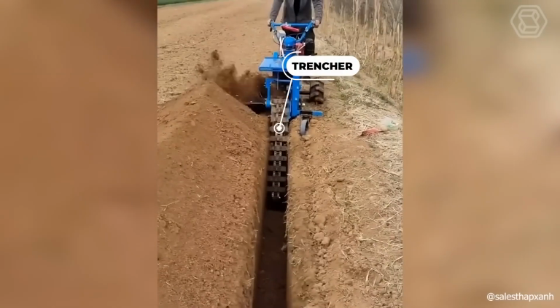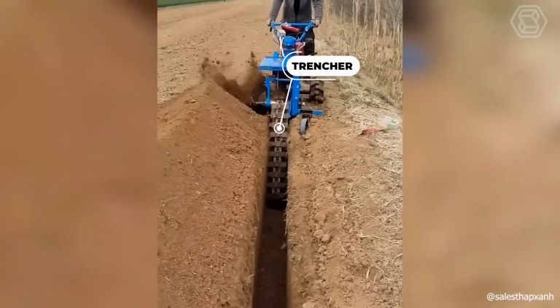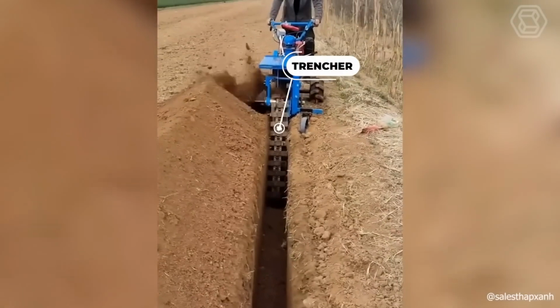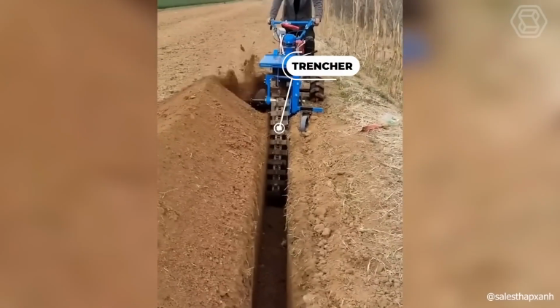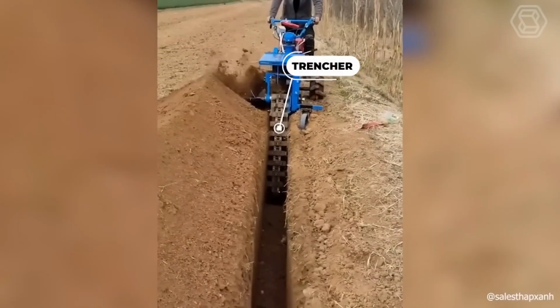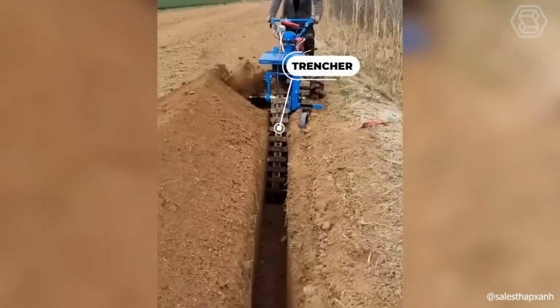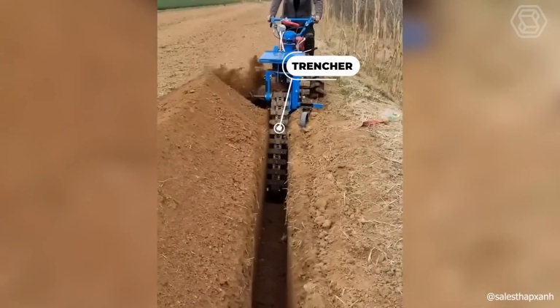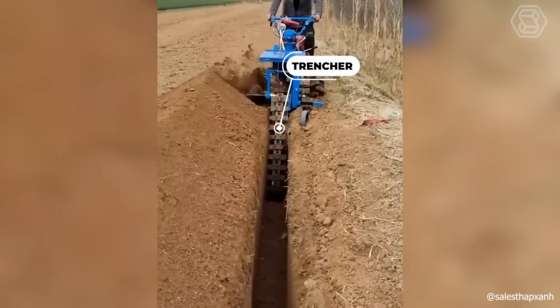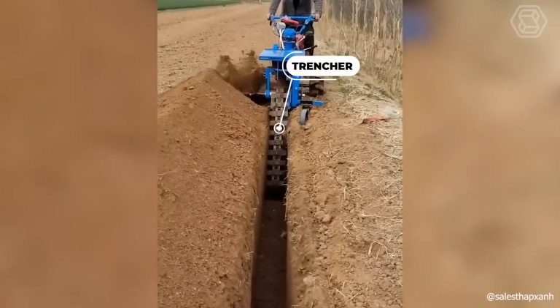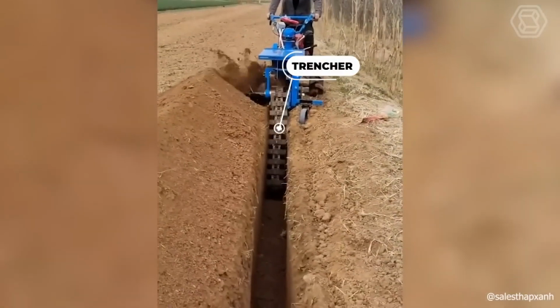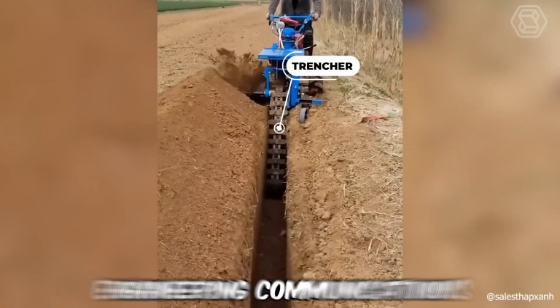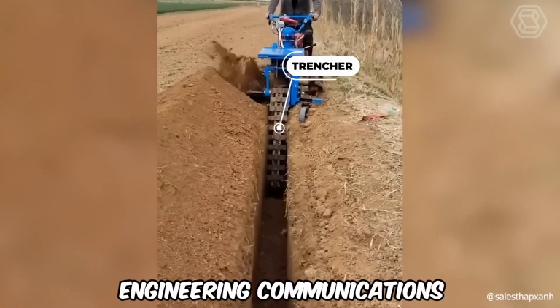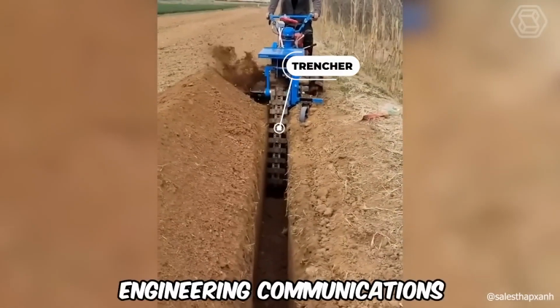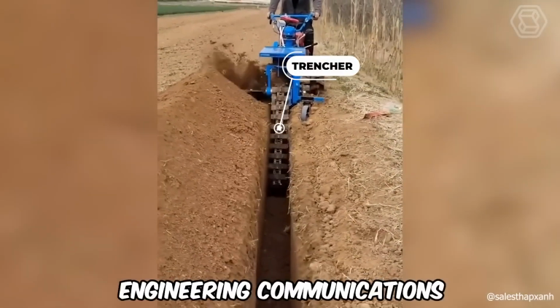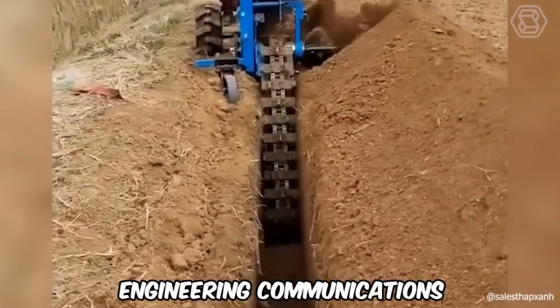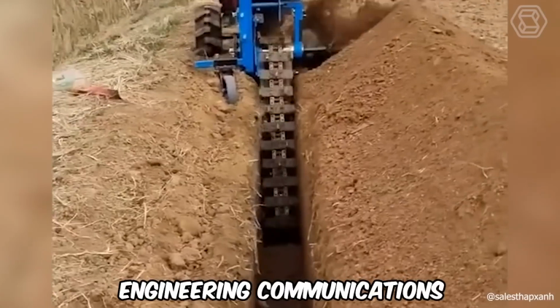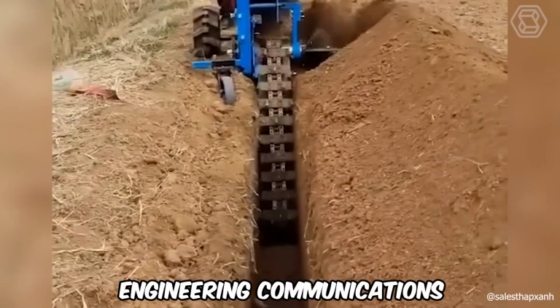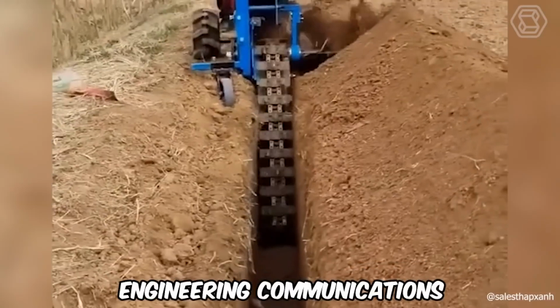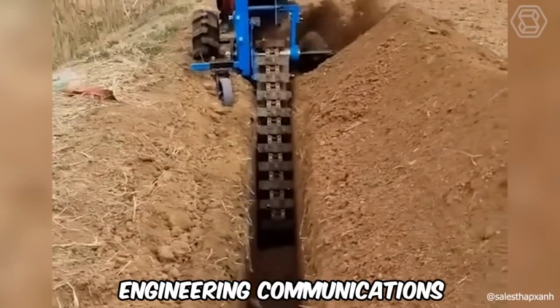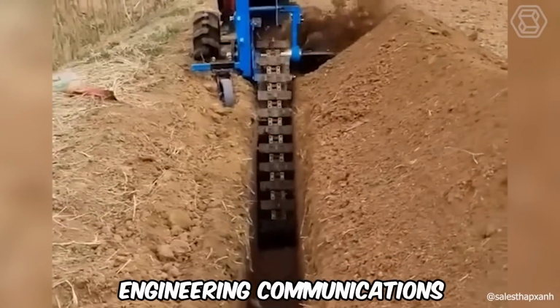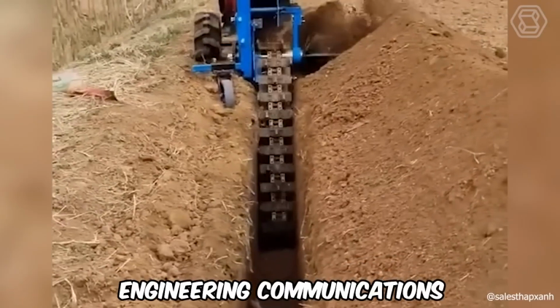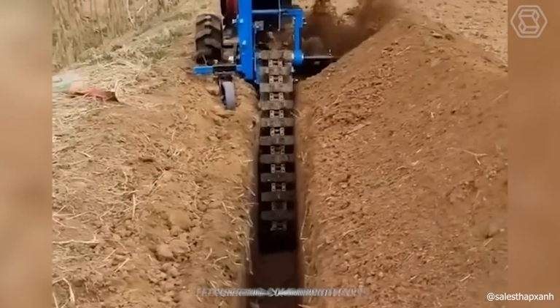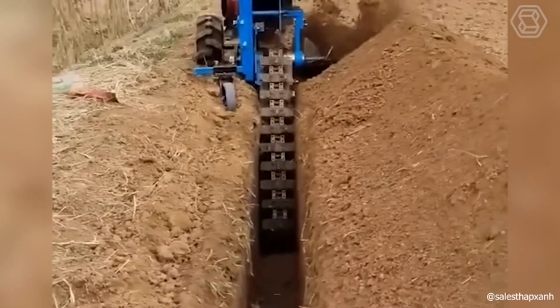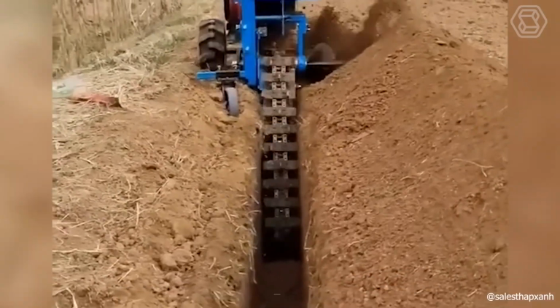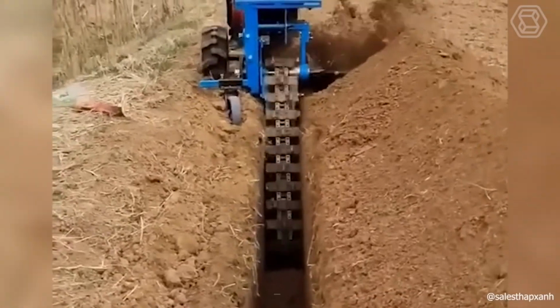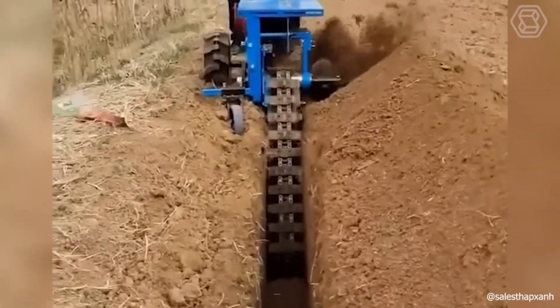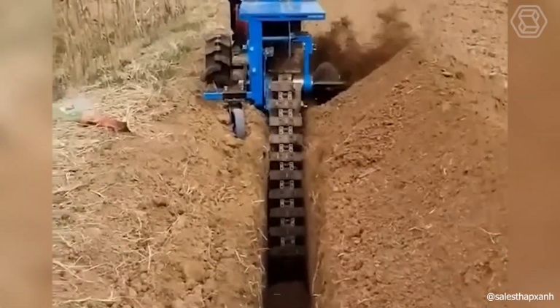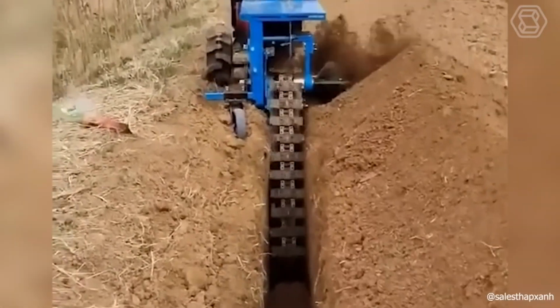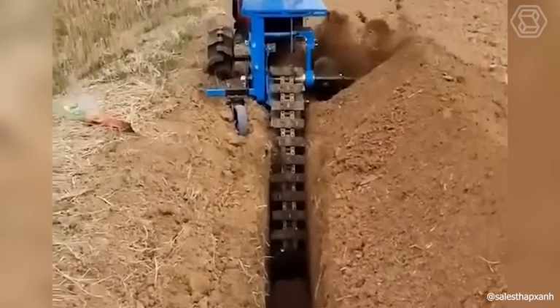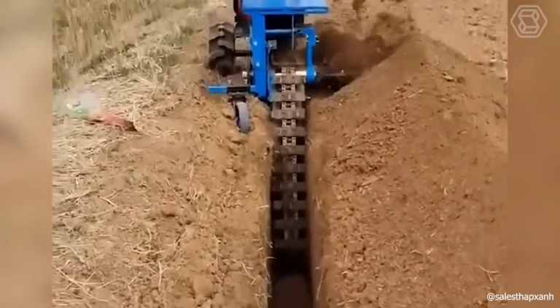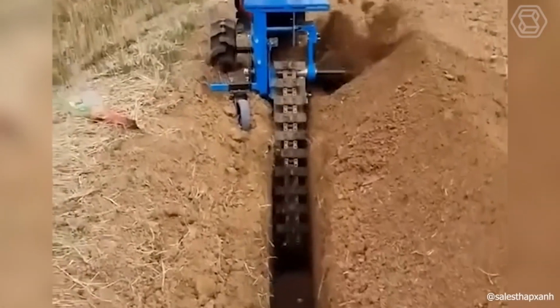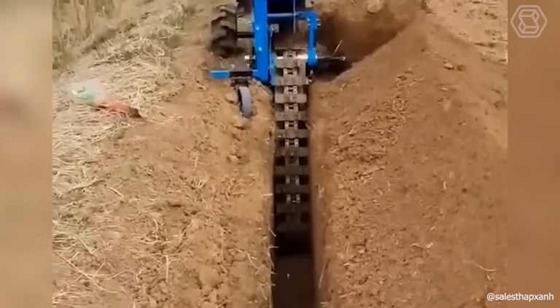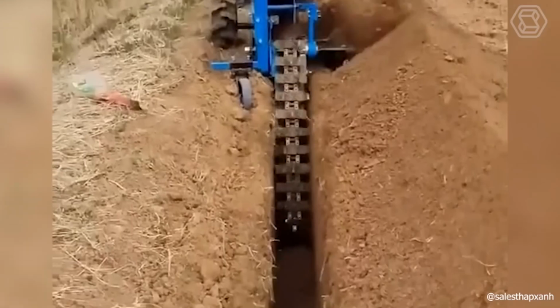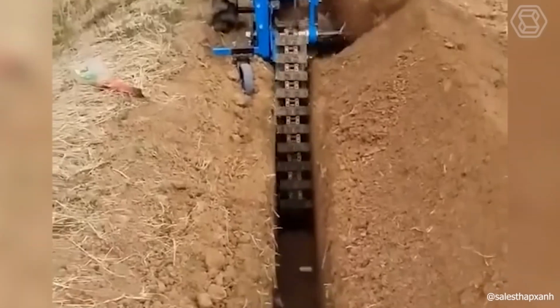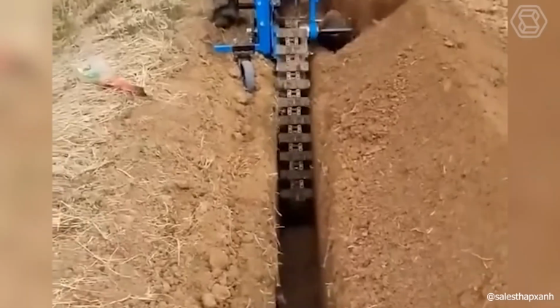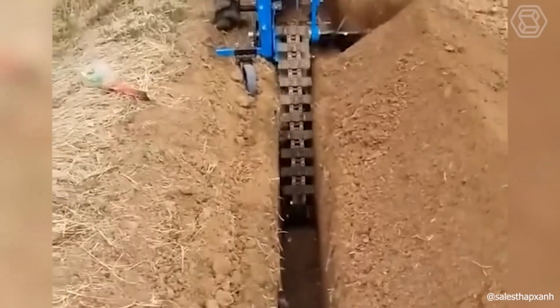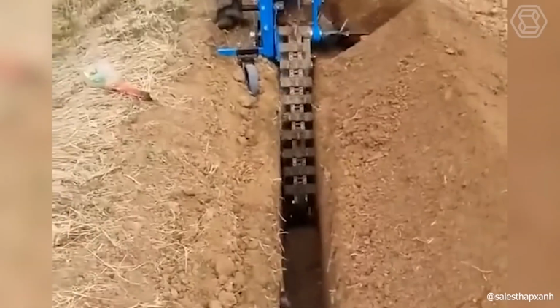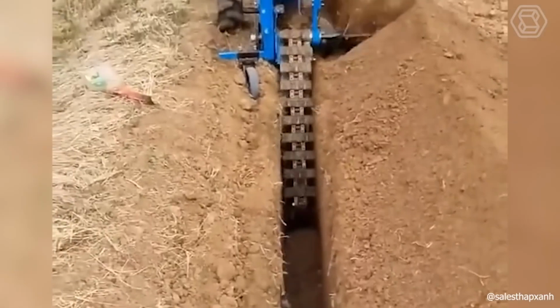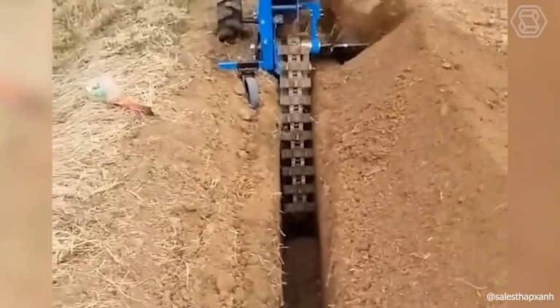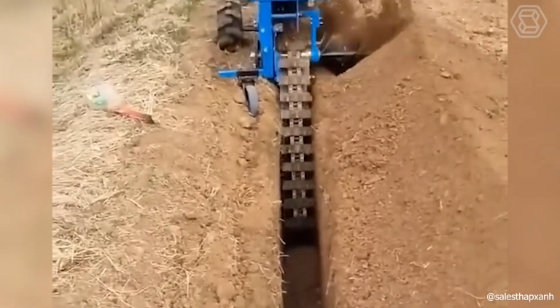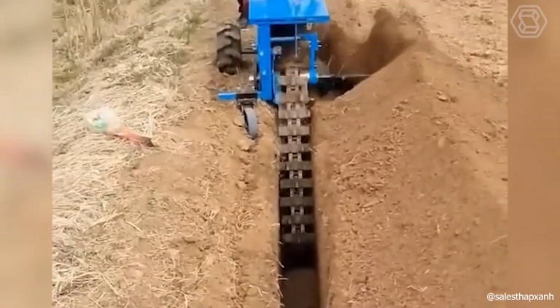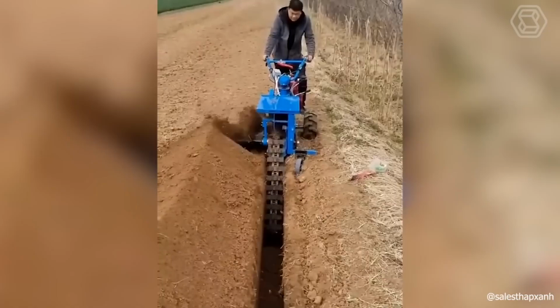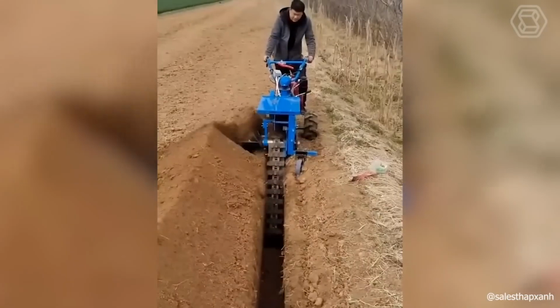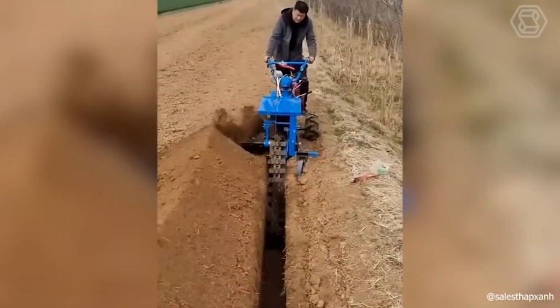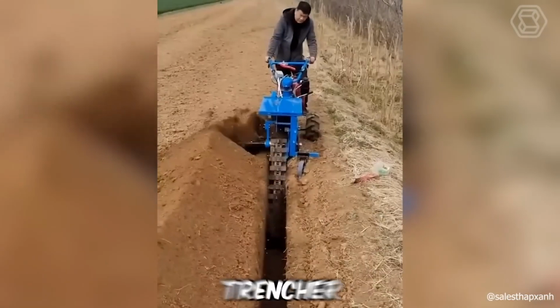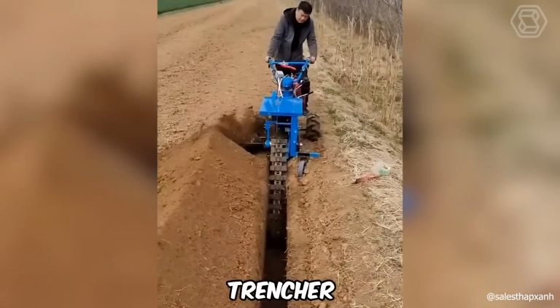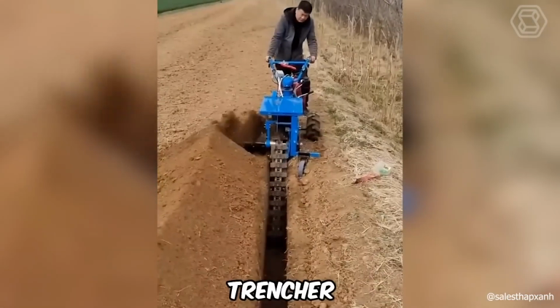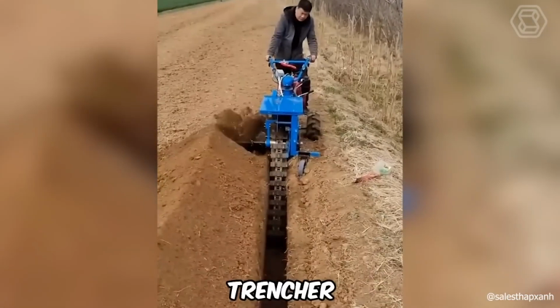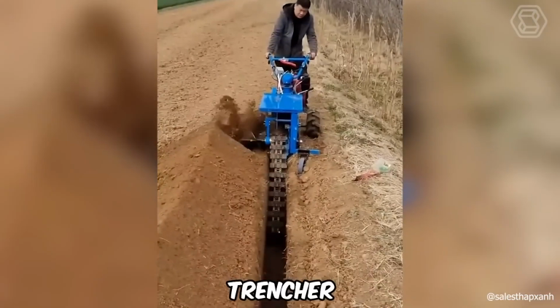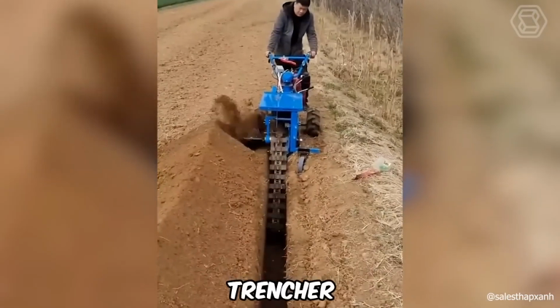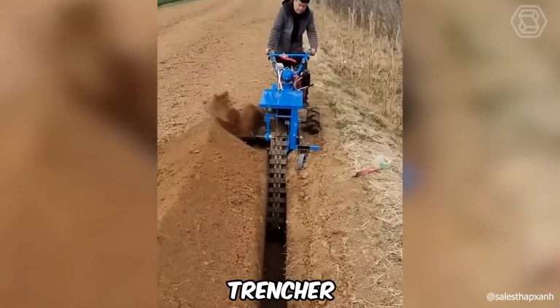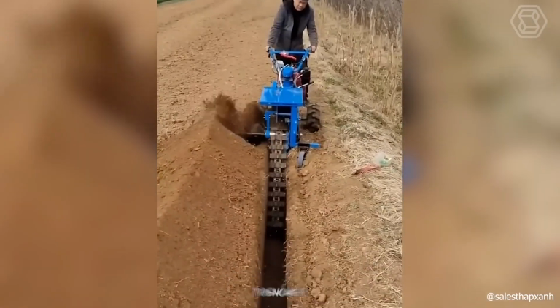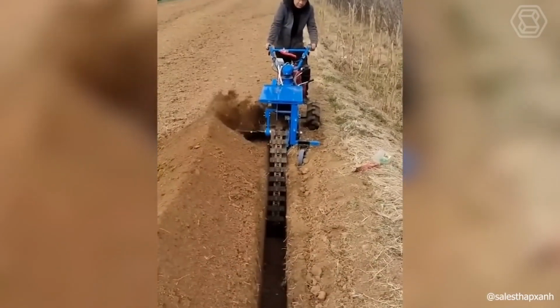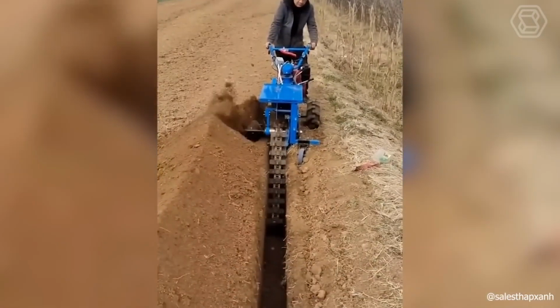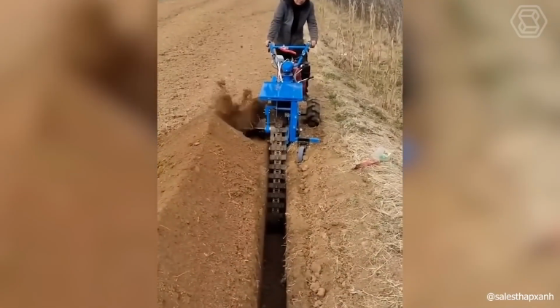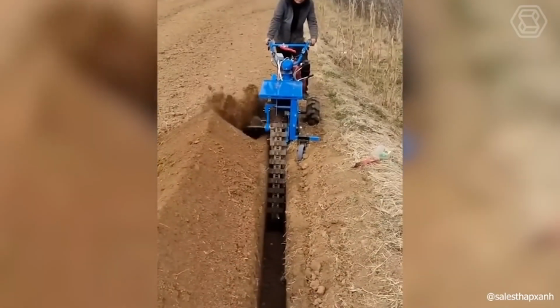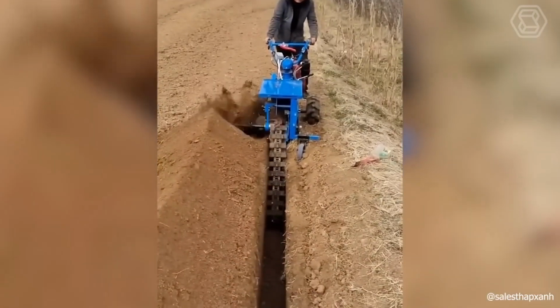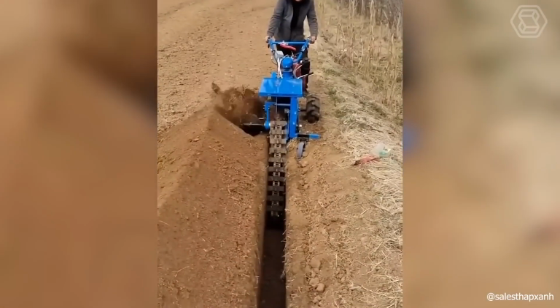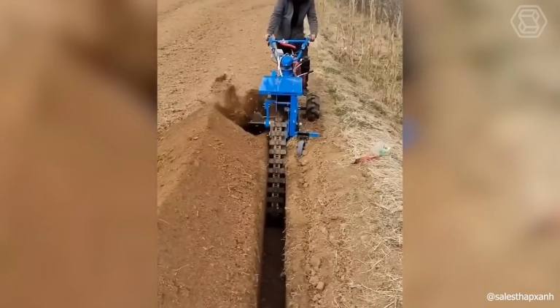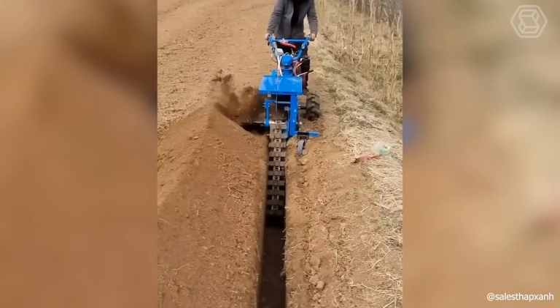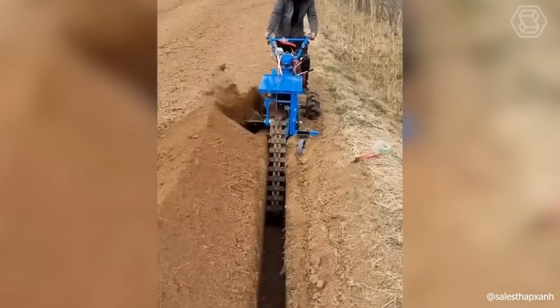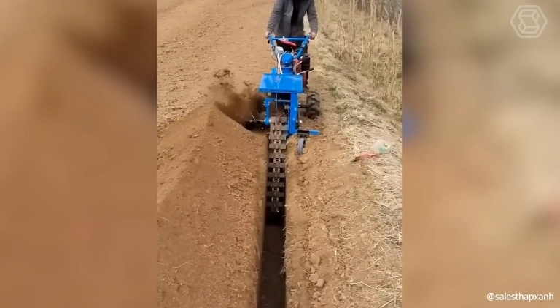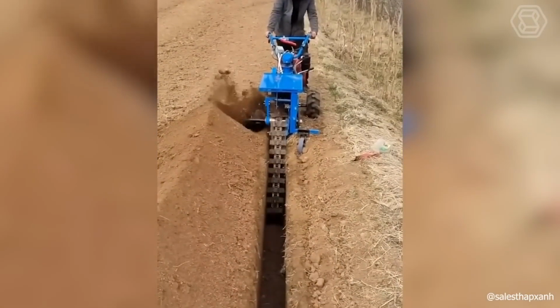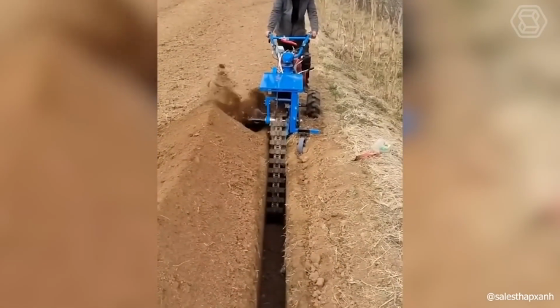If you need to lay engineering communications, such as pipelines or cables, then without such a trencher, you certainly cannot do without it.